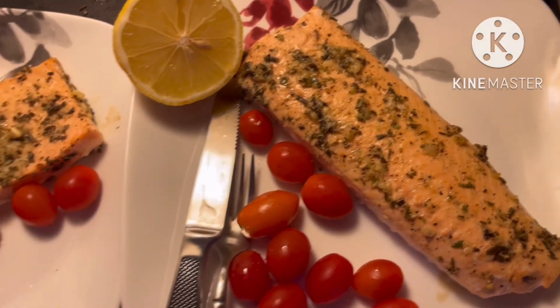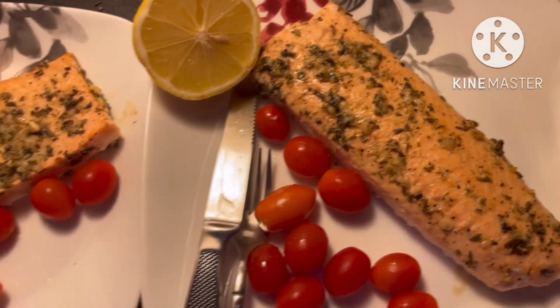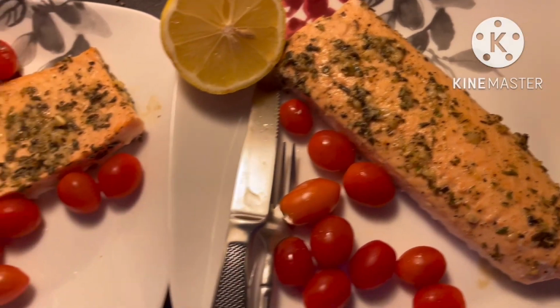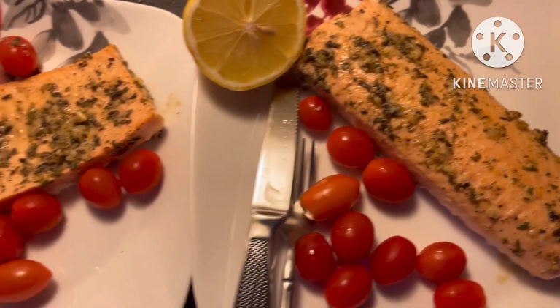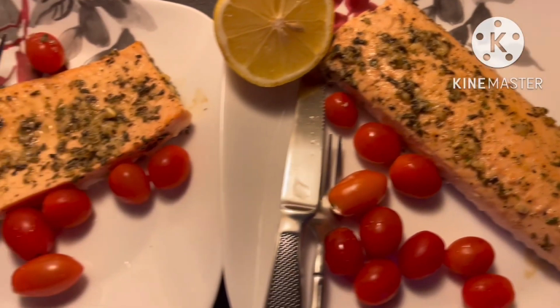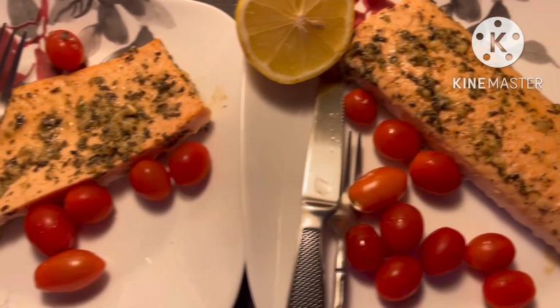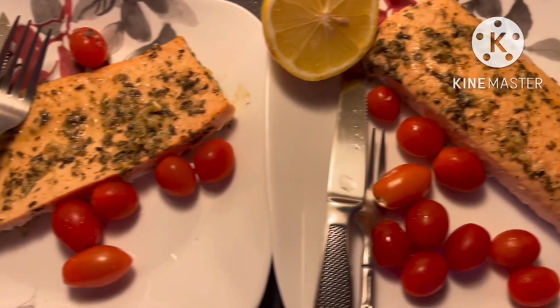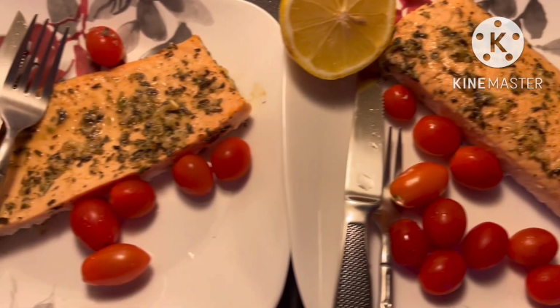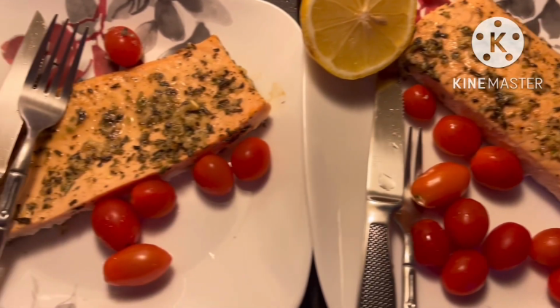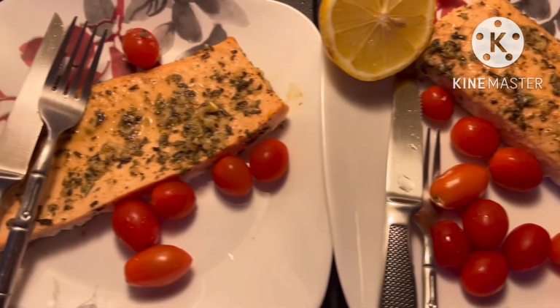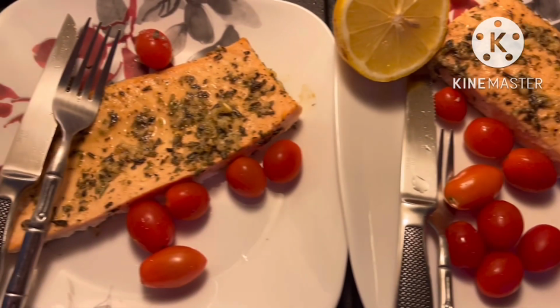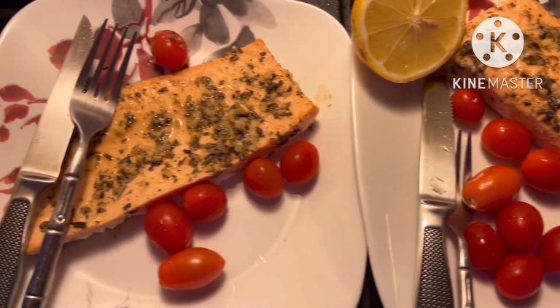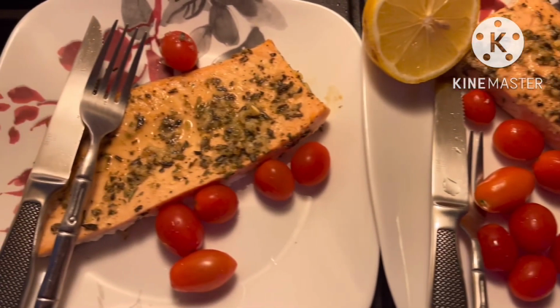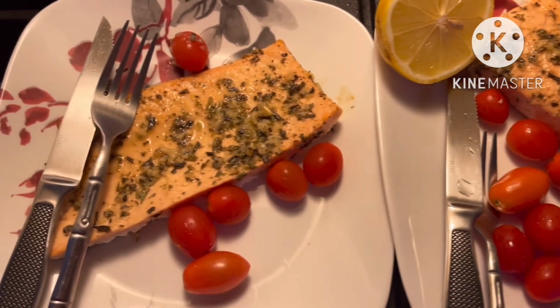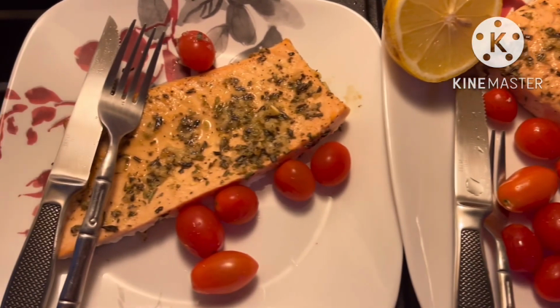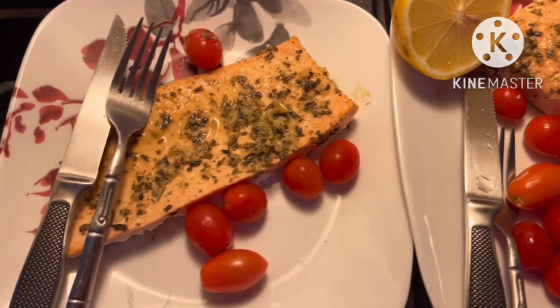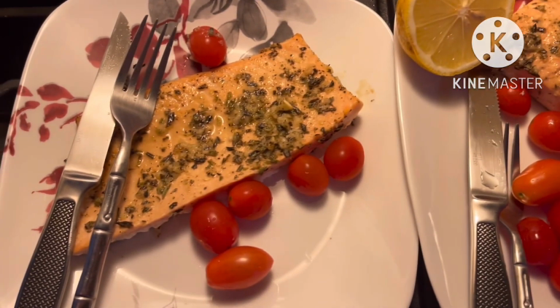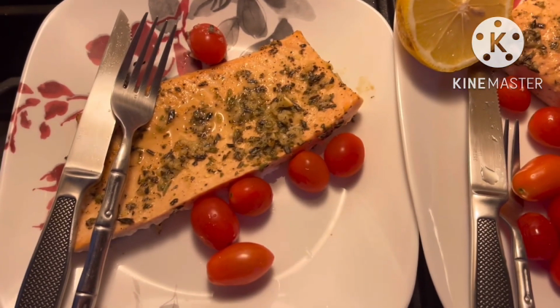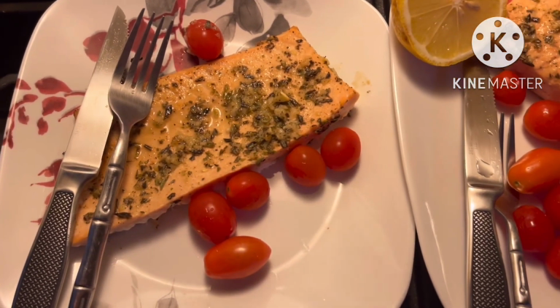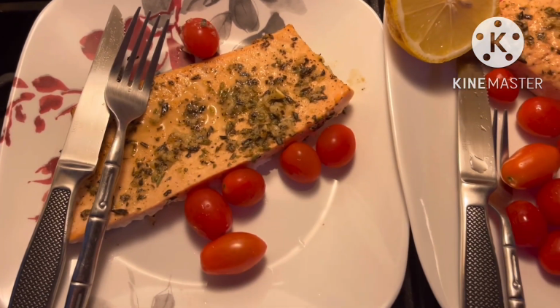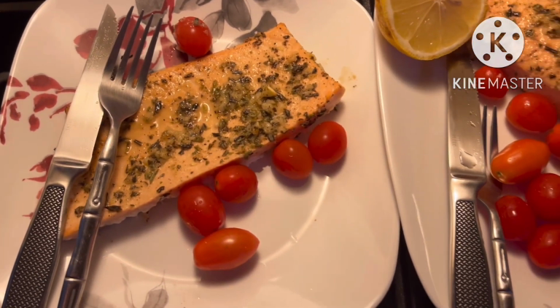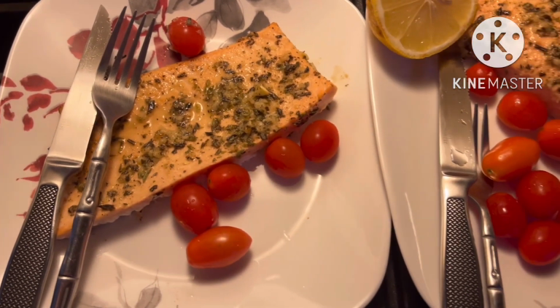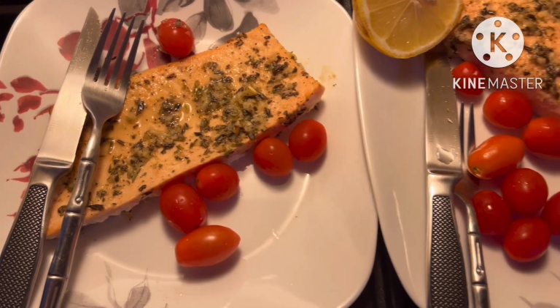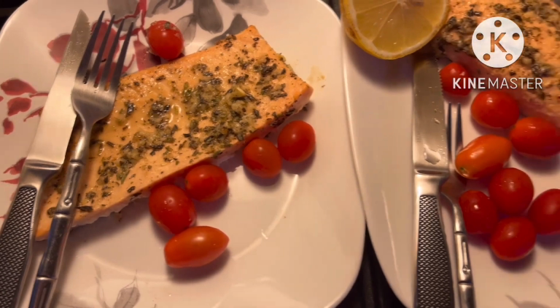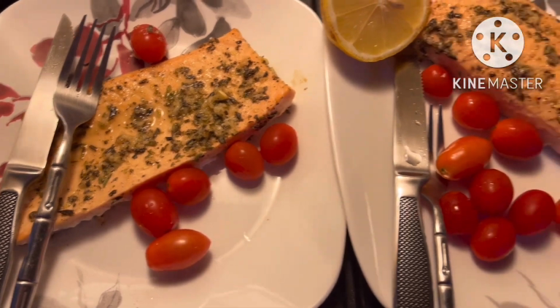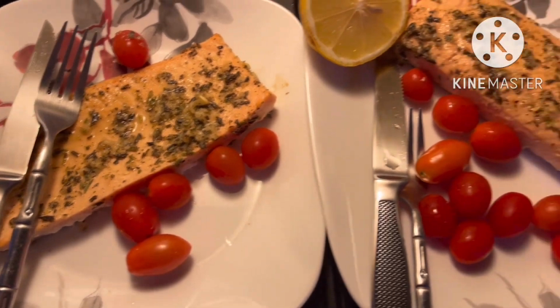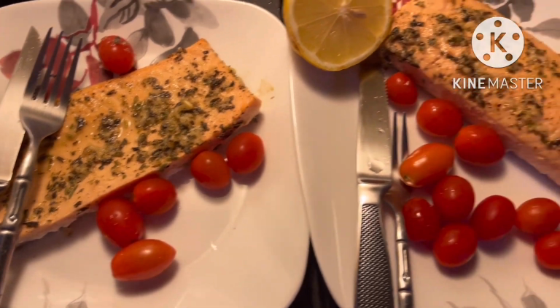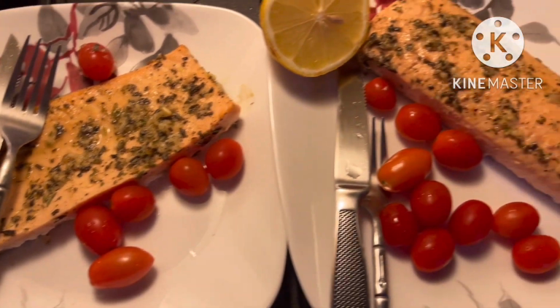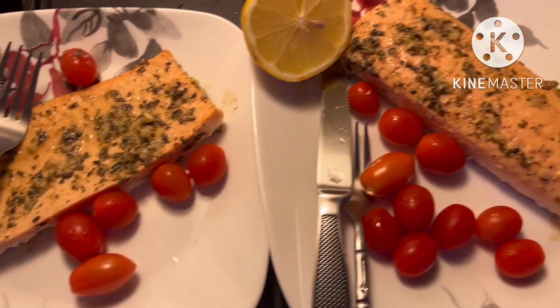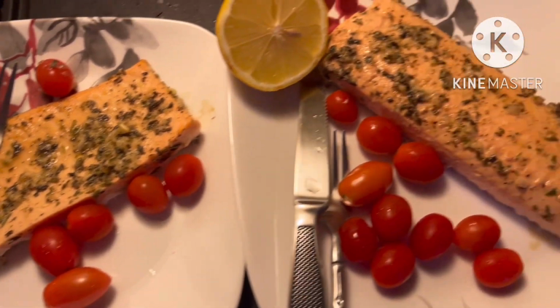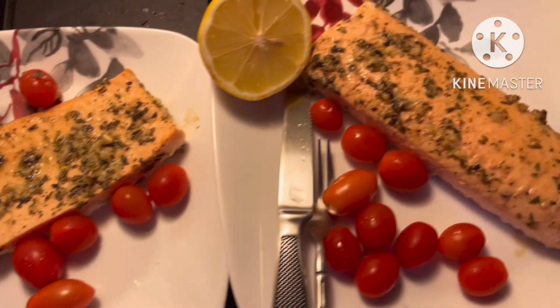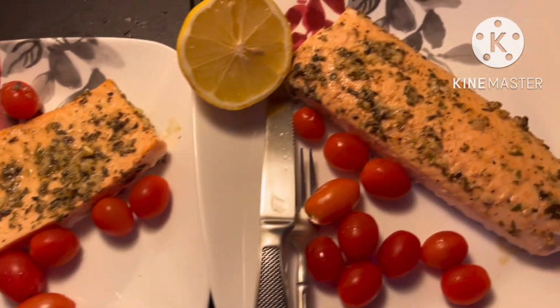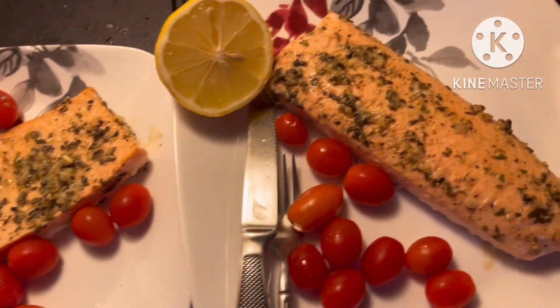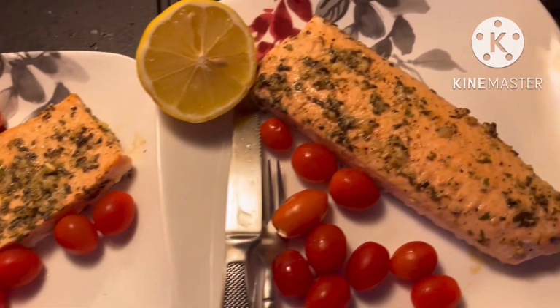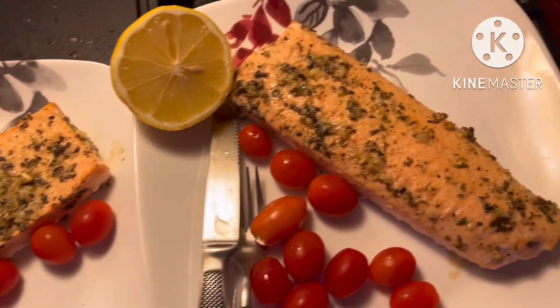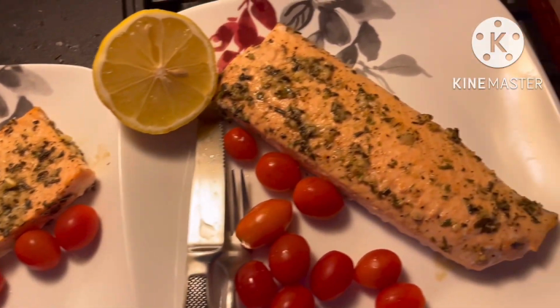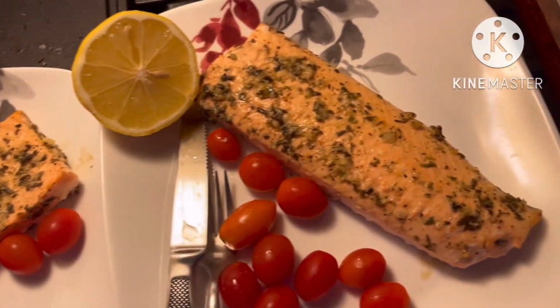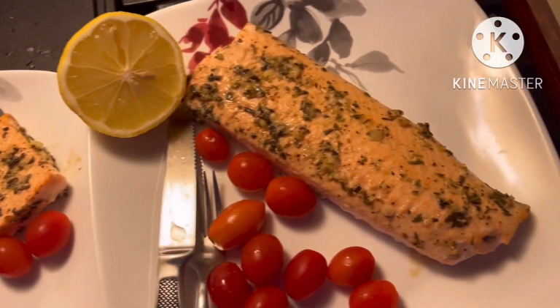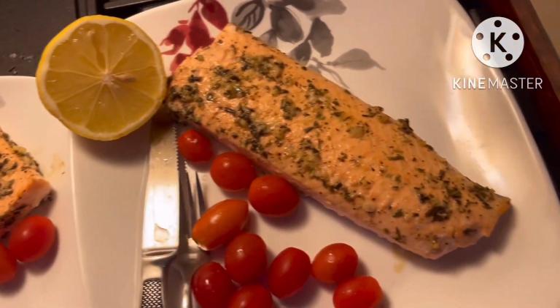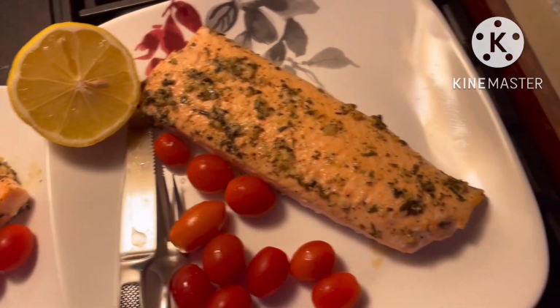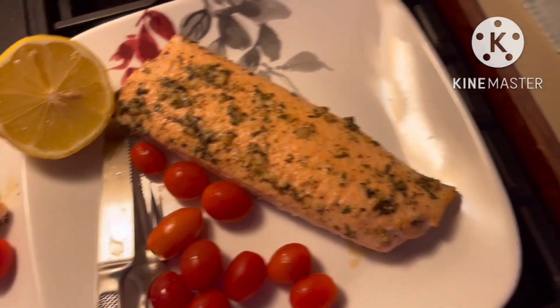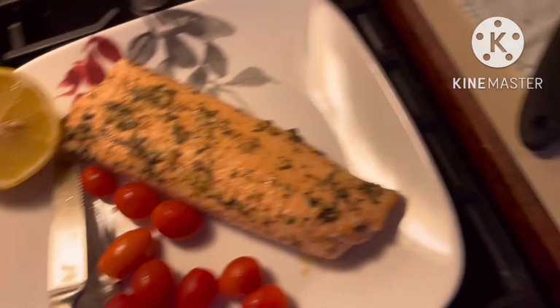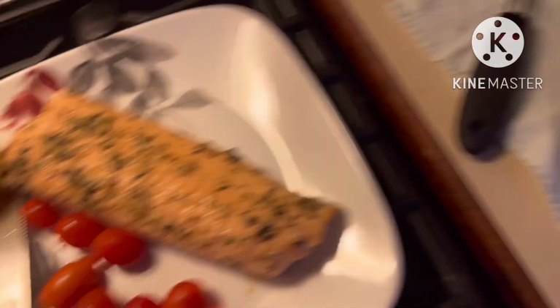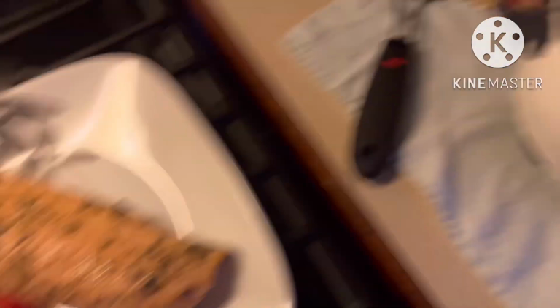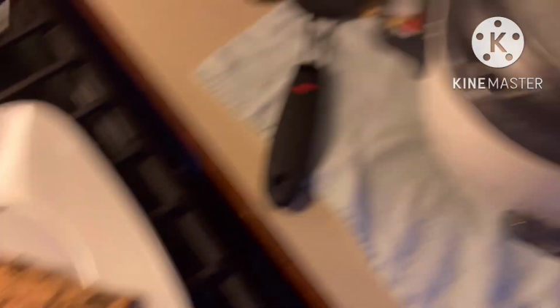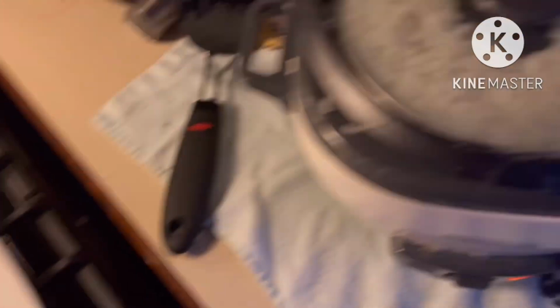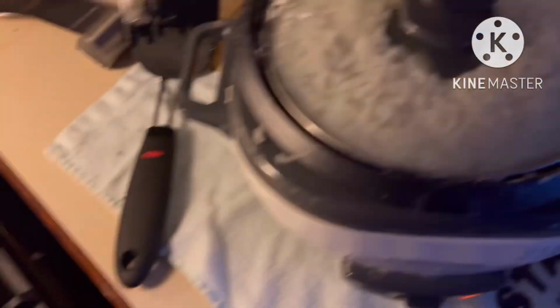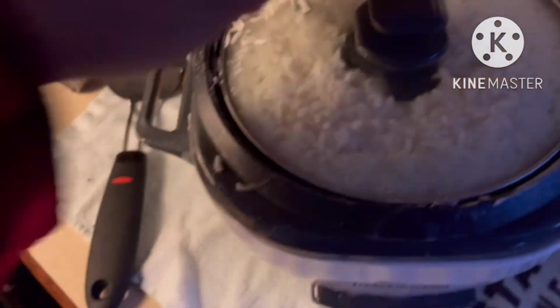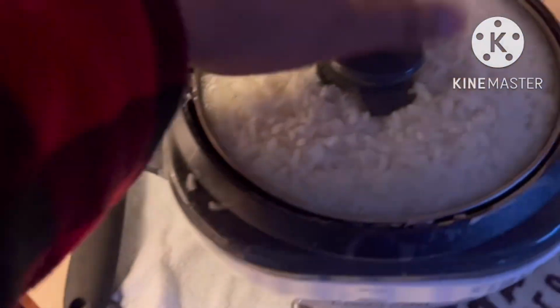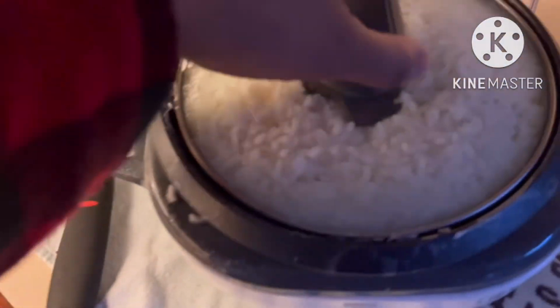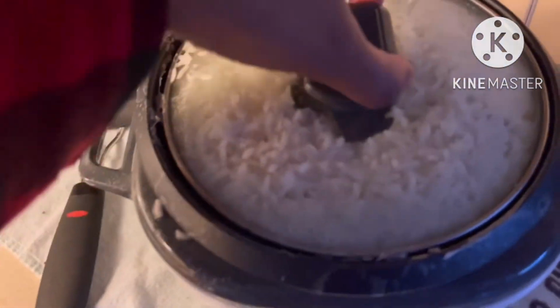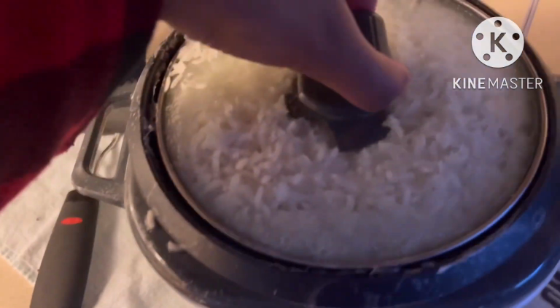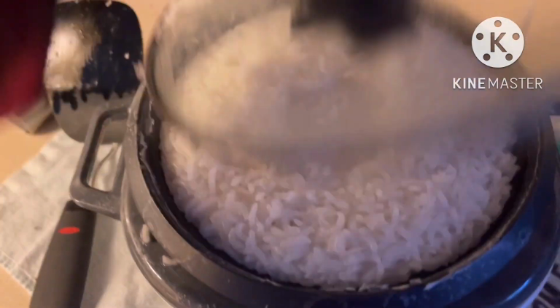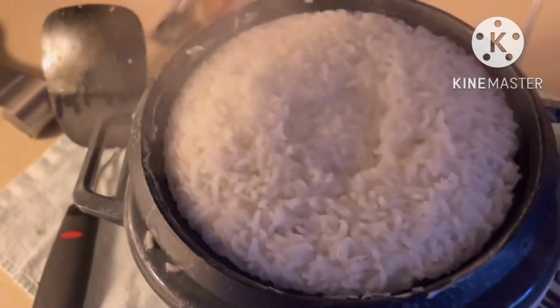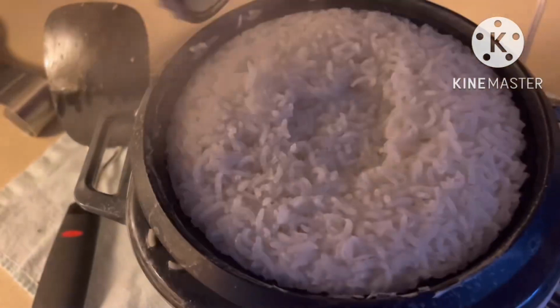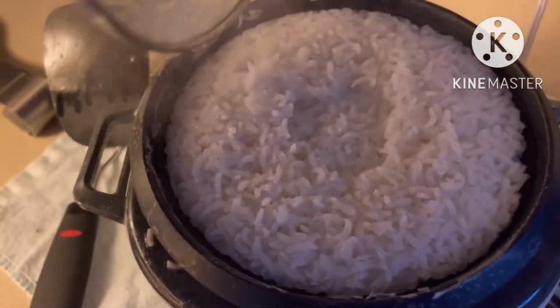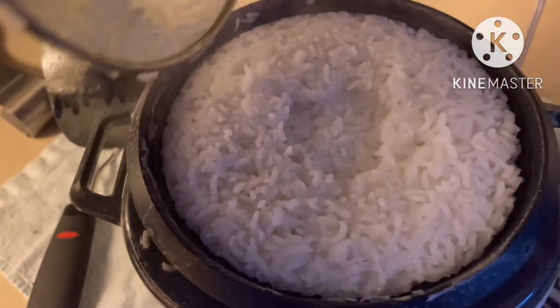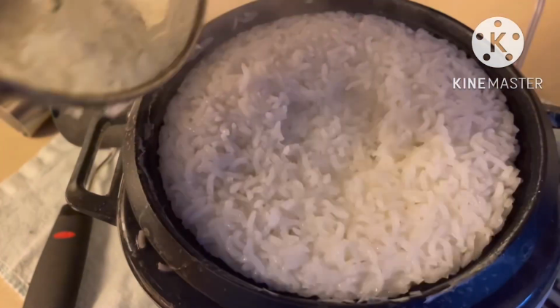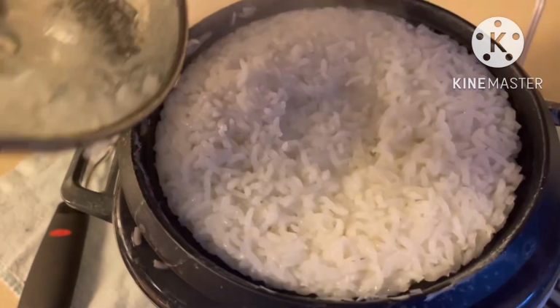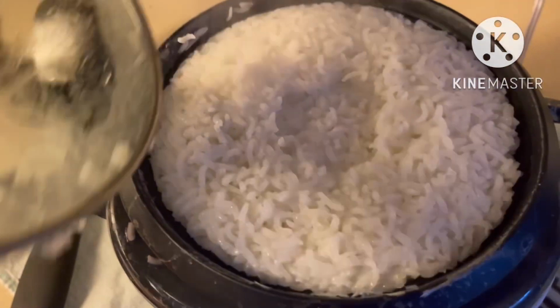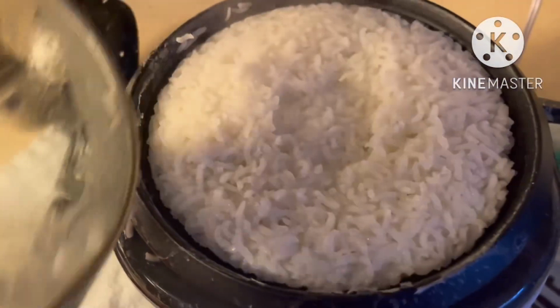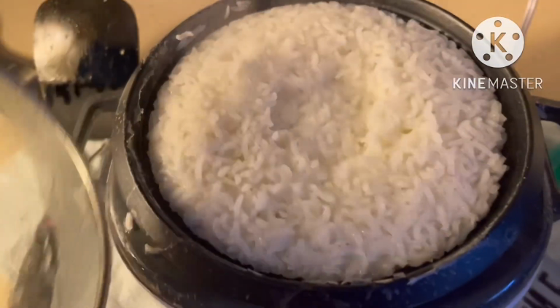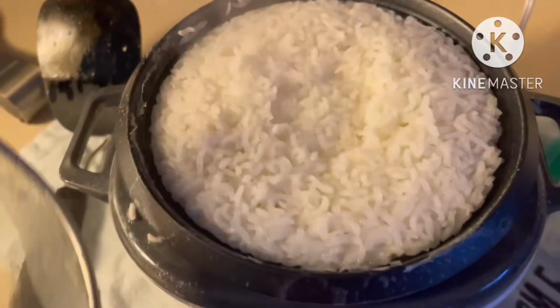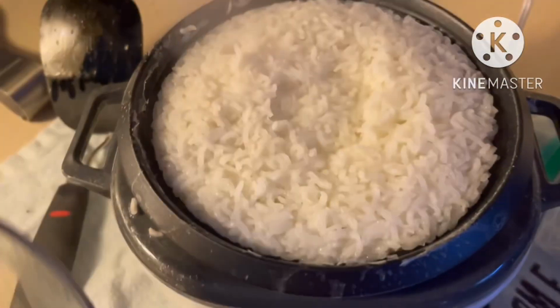All right, so this is the final product. This is perfect for my rice. That's it!